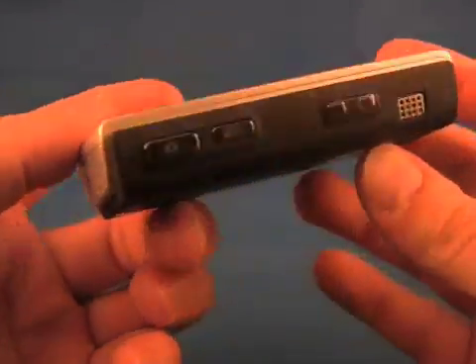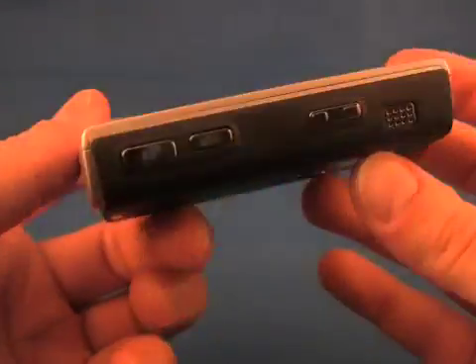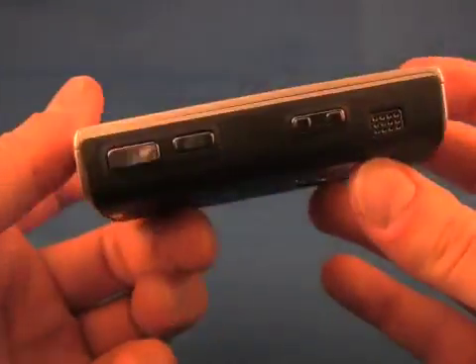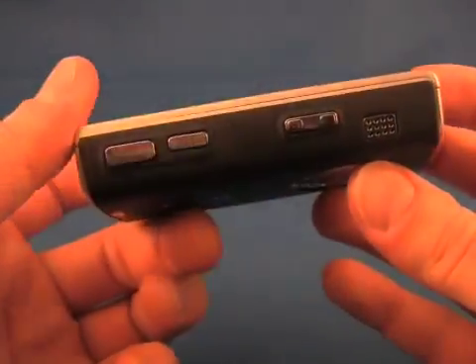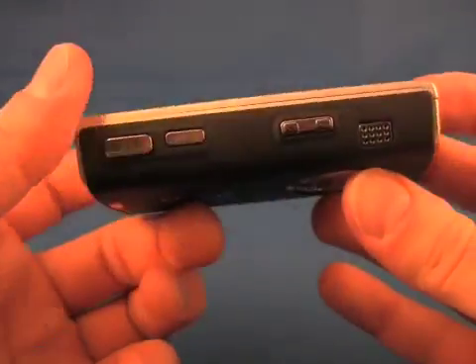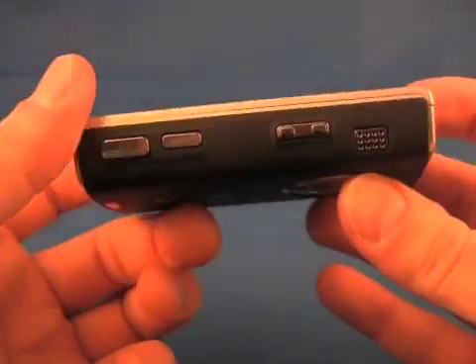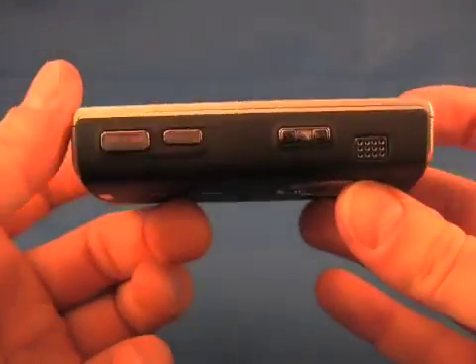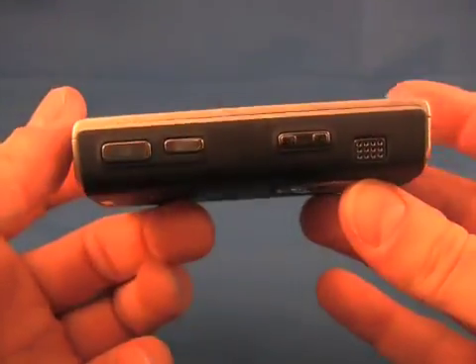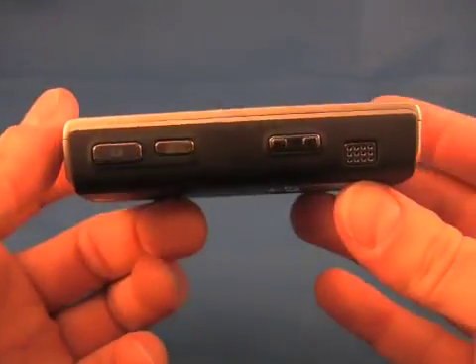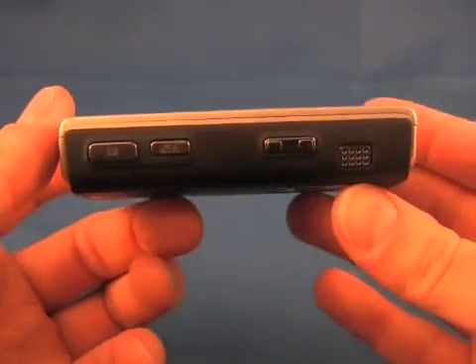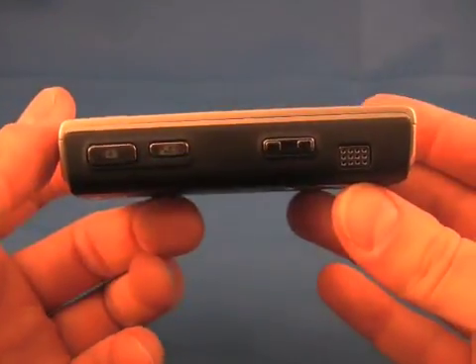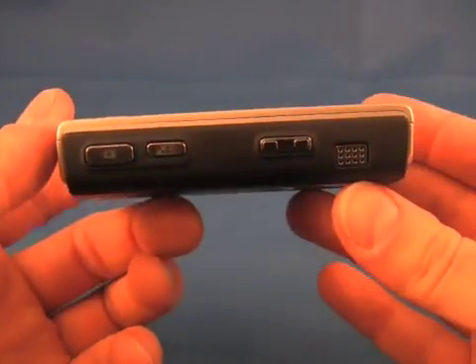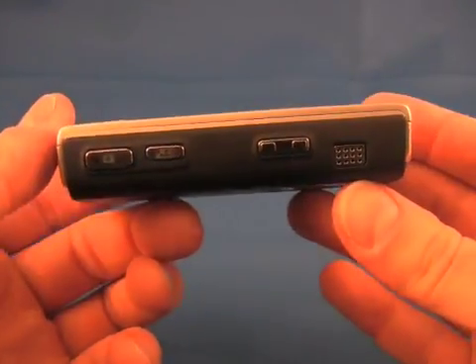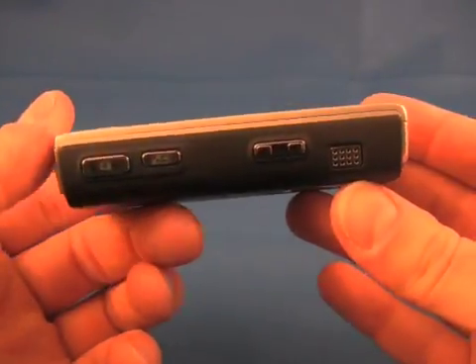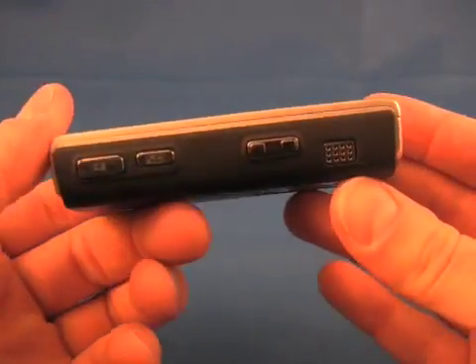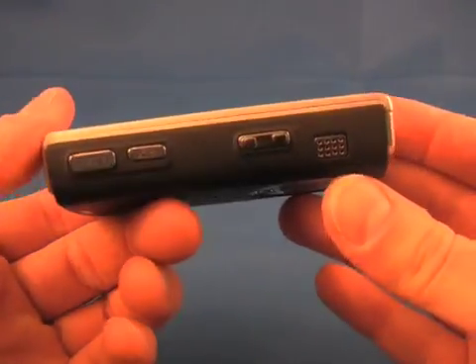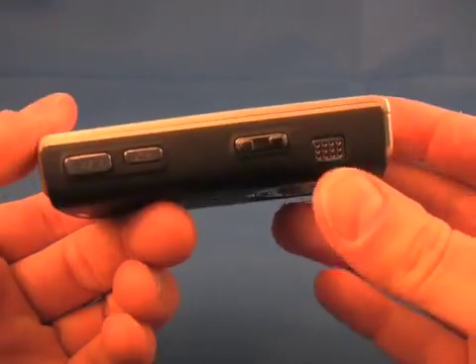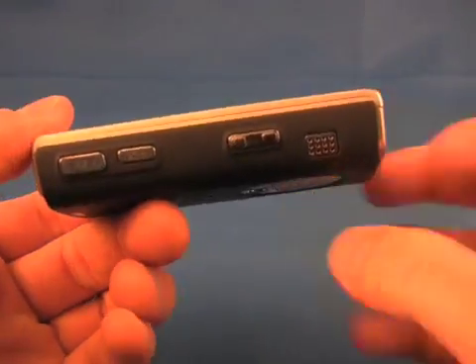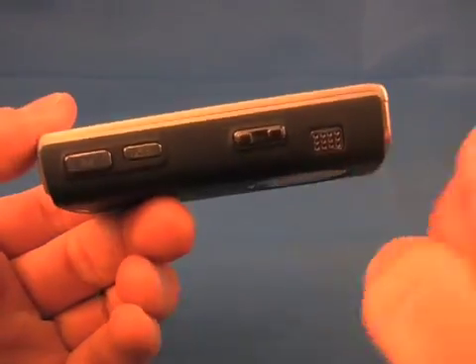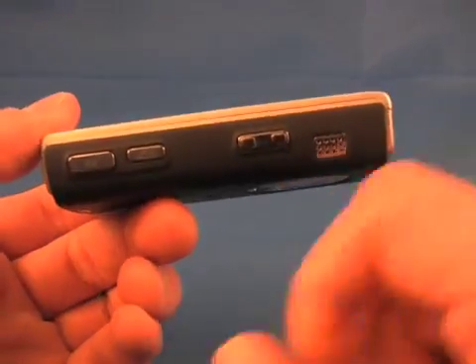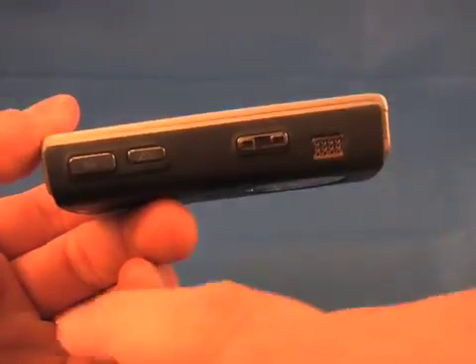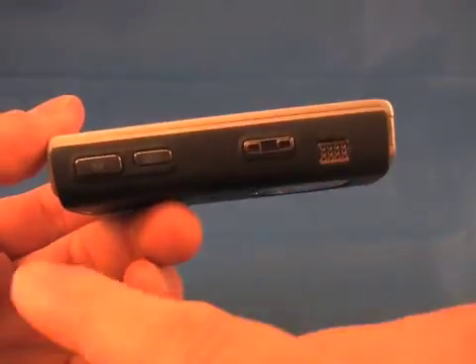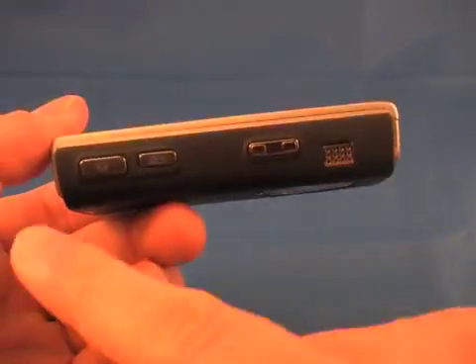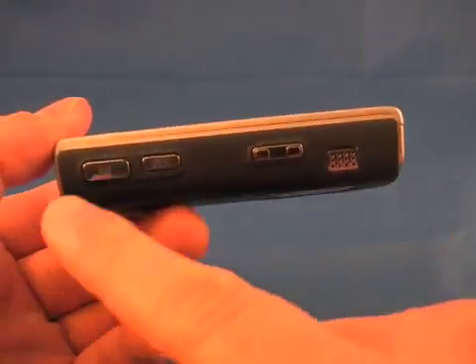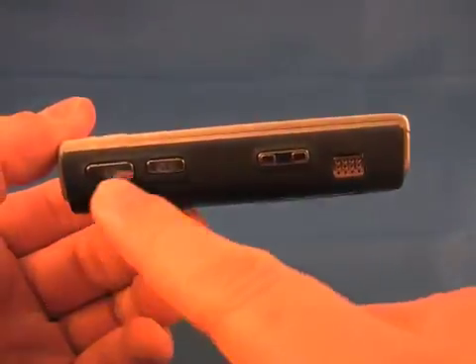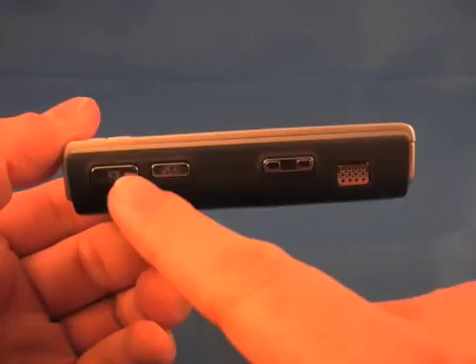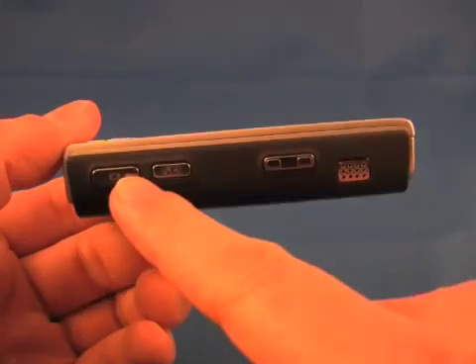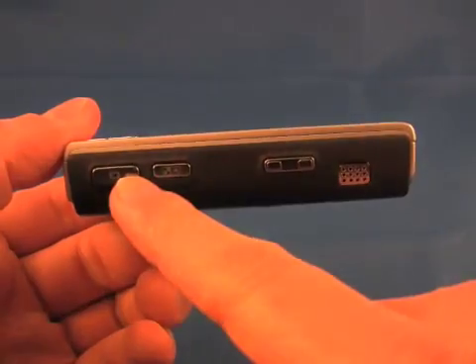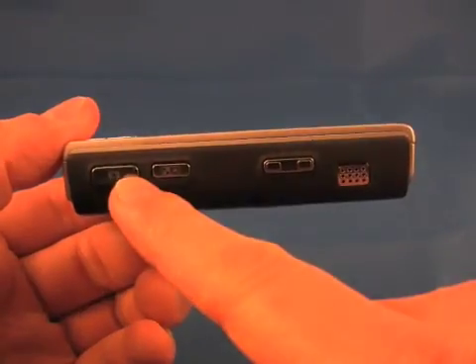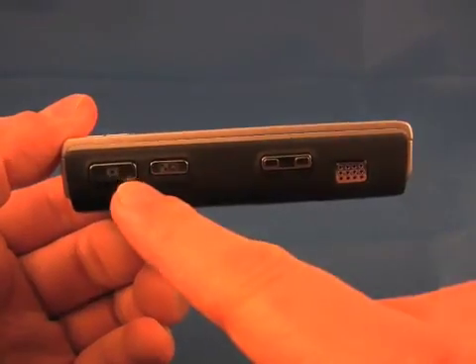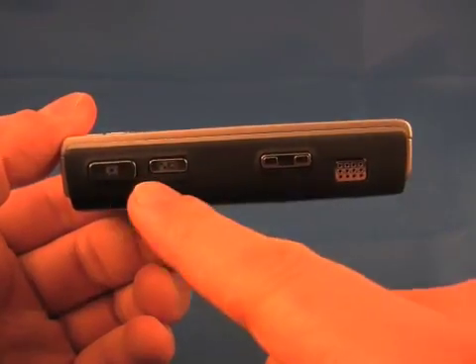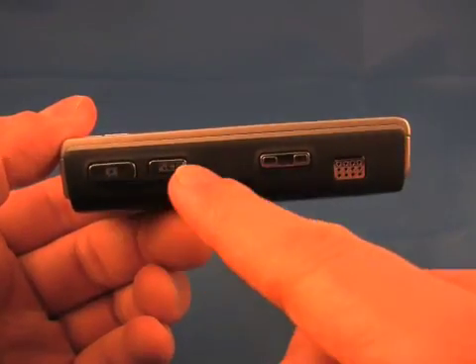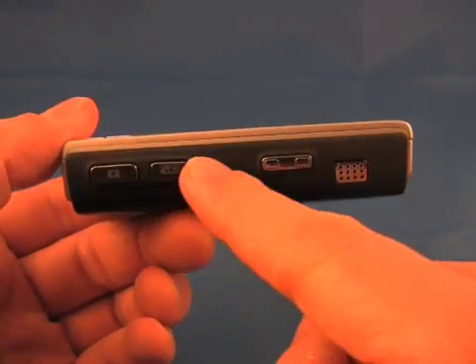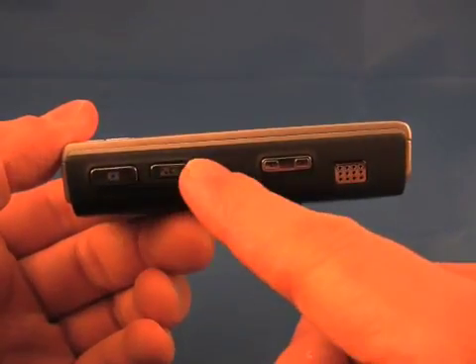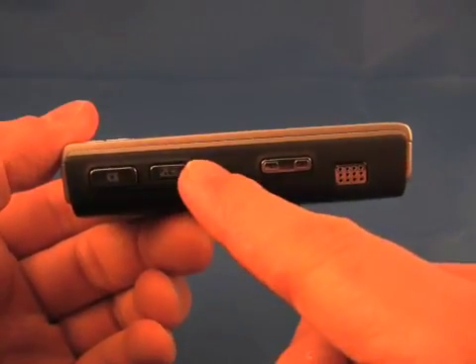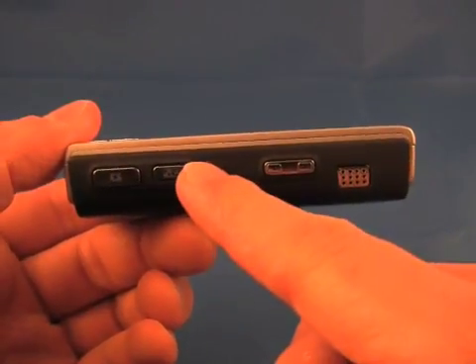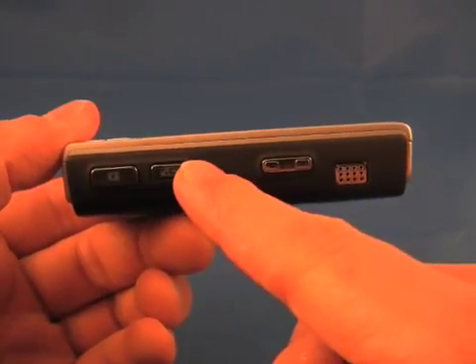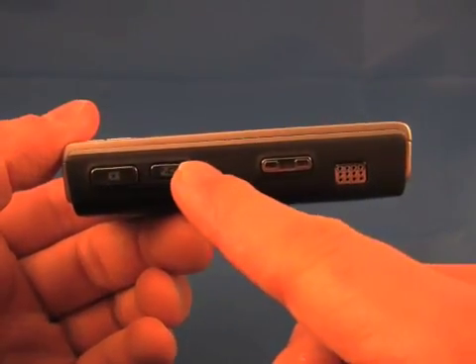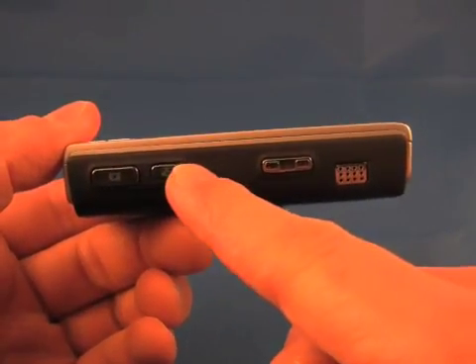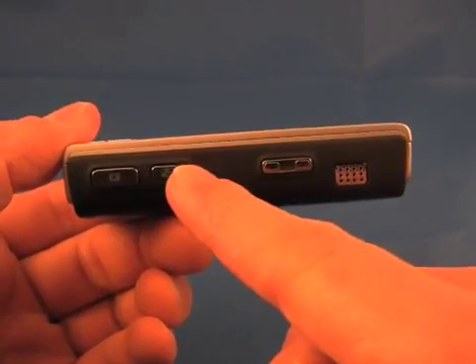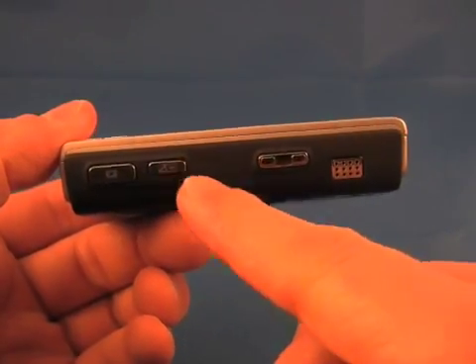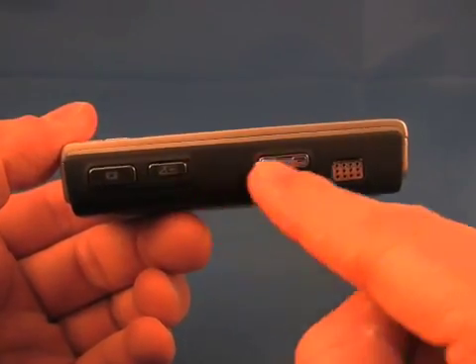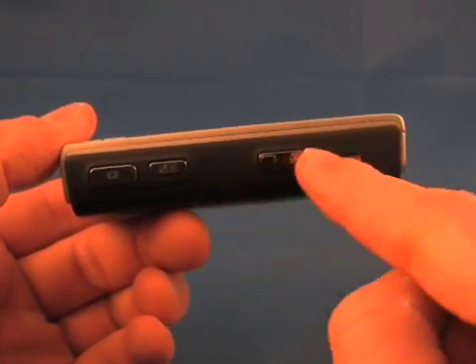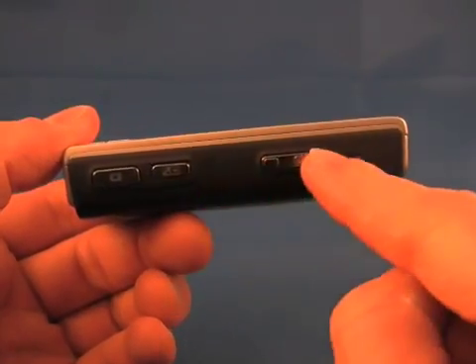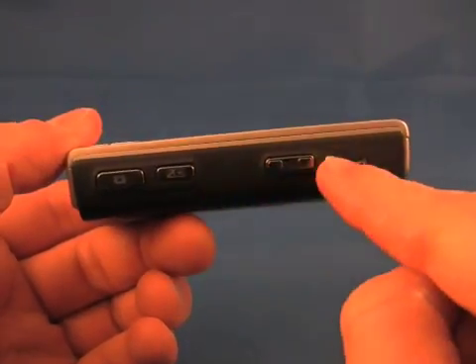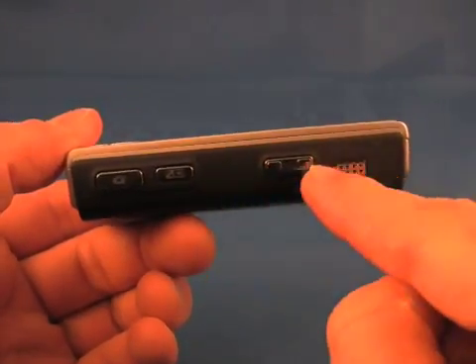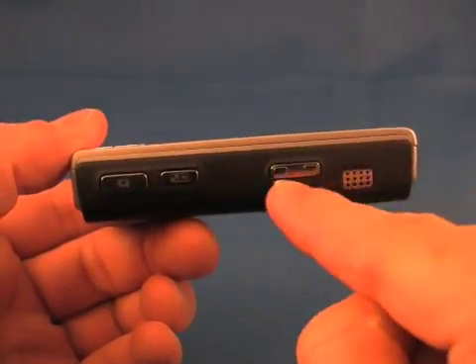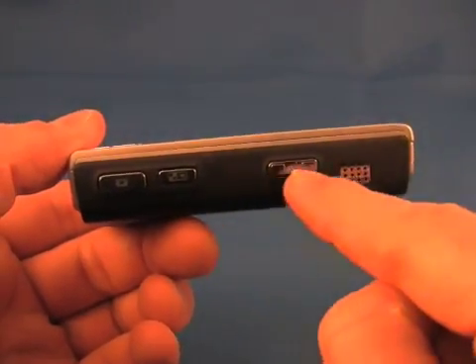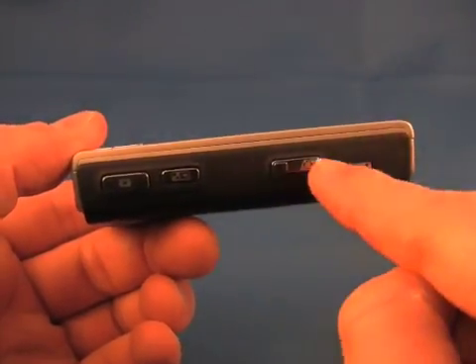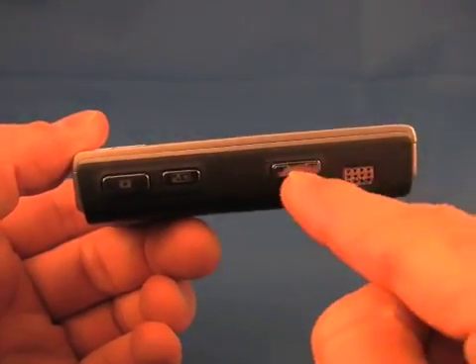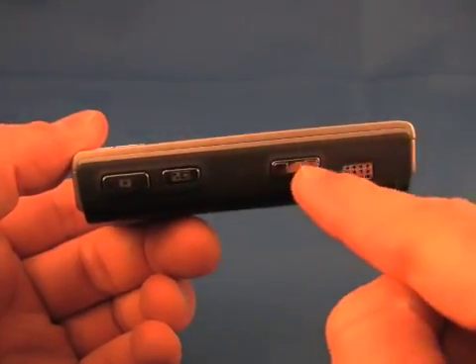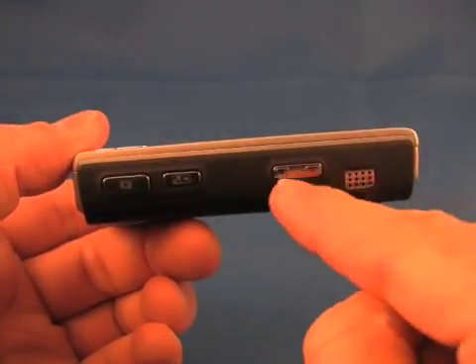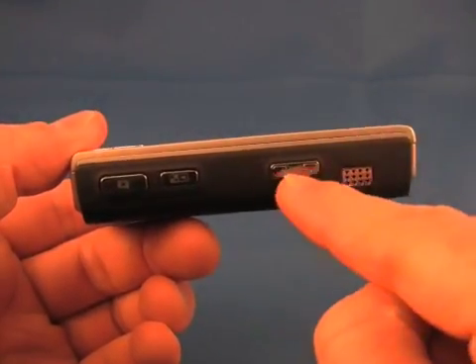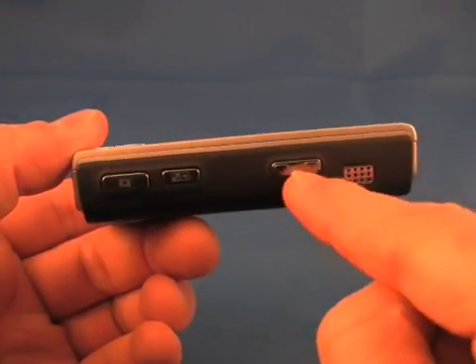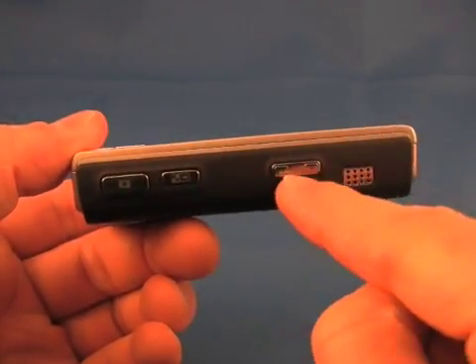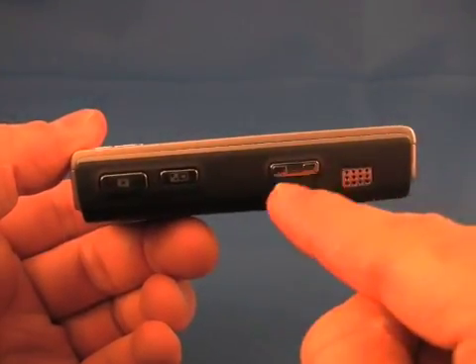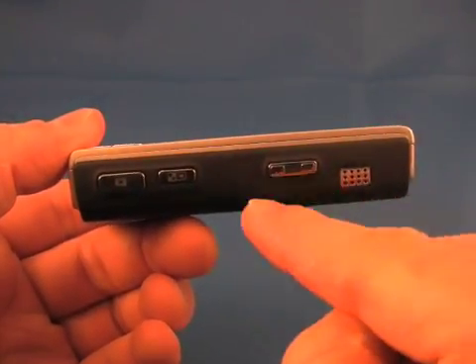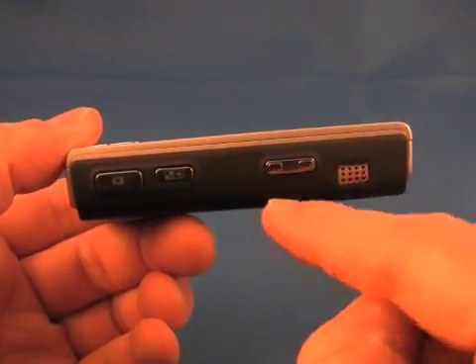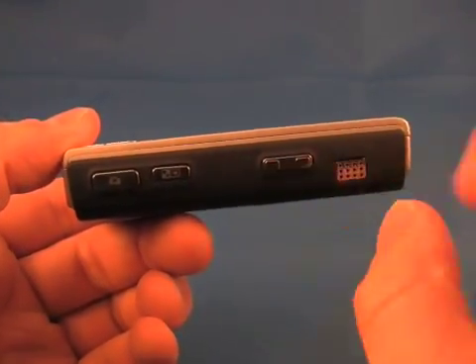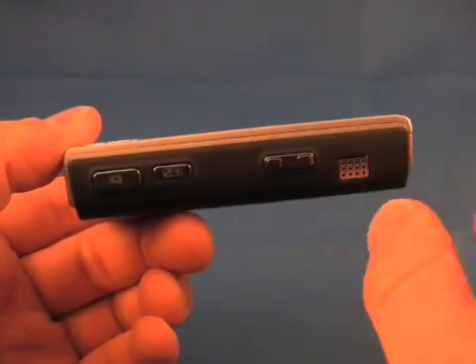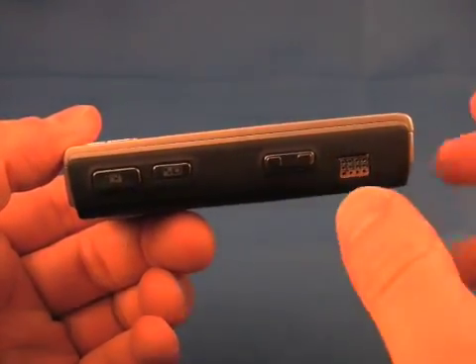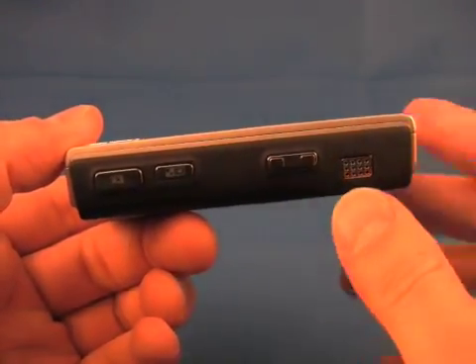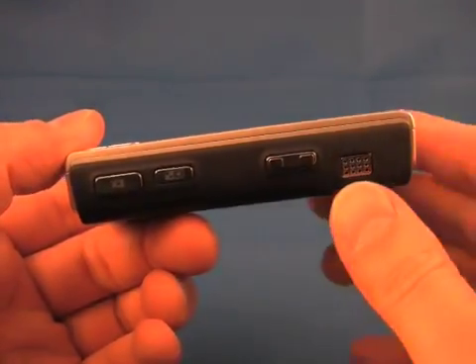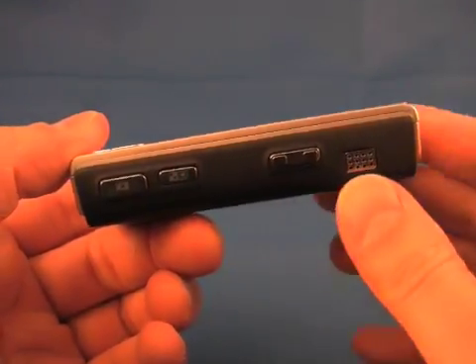And on the right side of the phone is the camera key, media key, and volume toggle and zoom toggle.